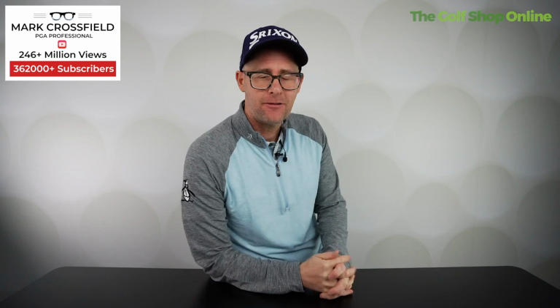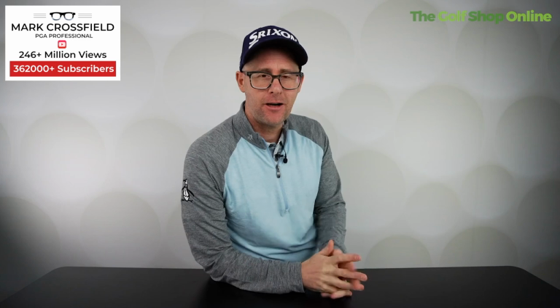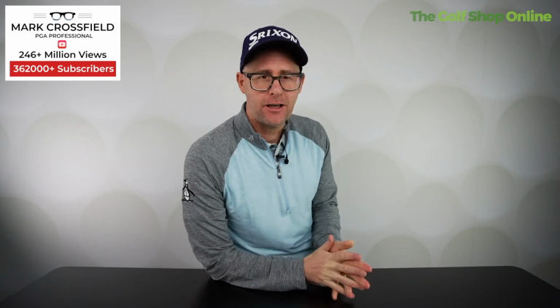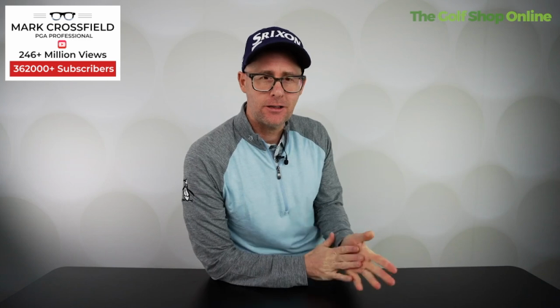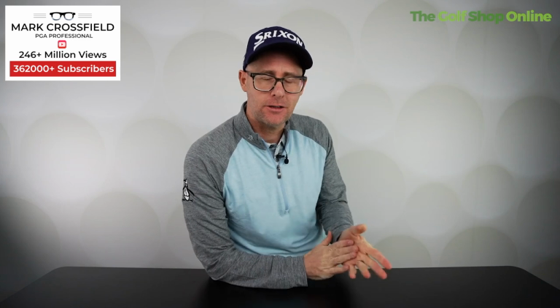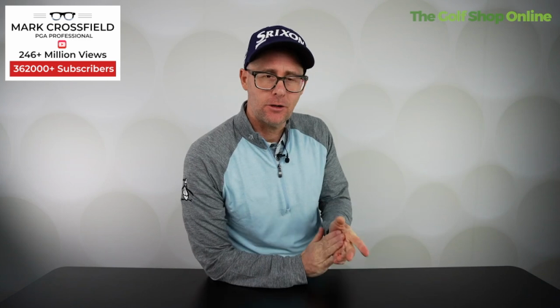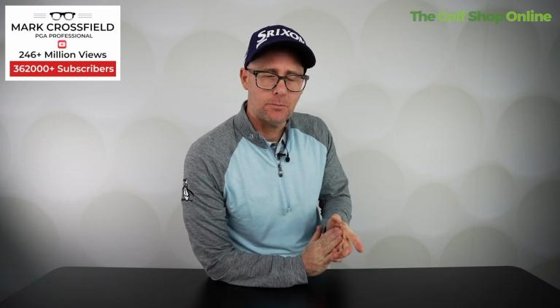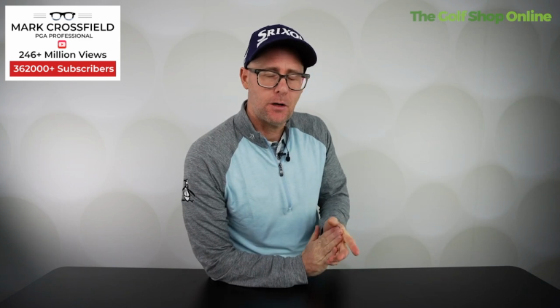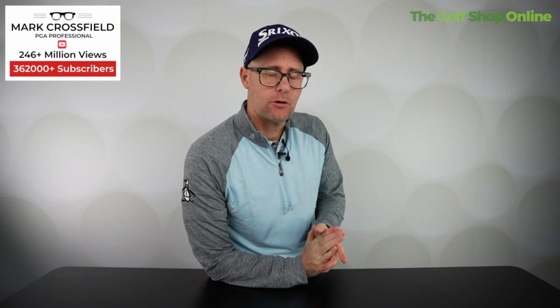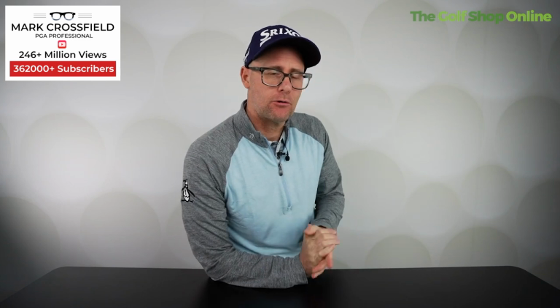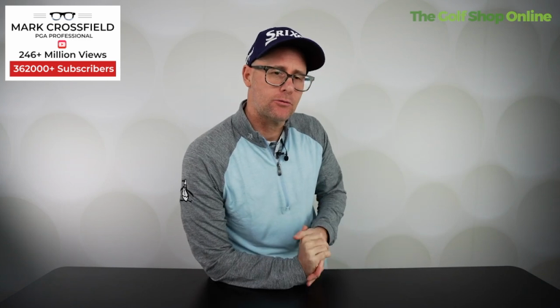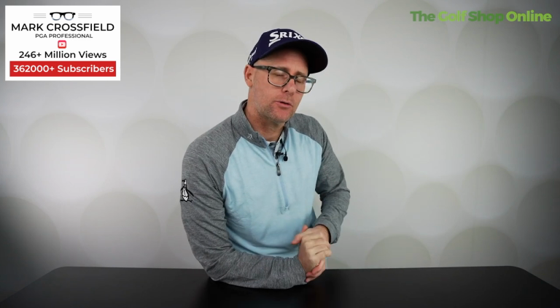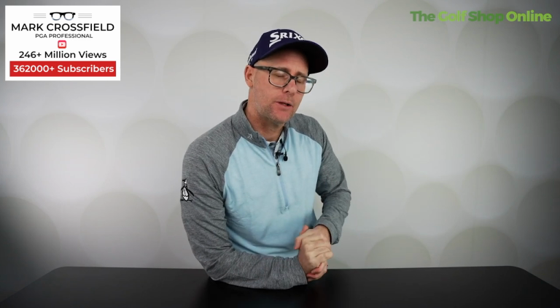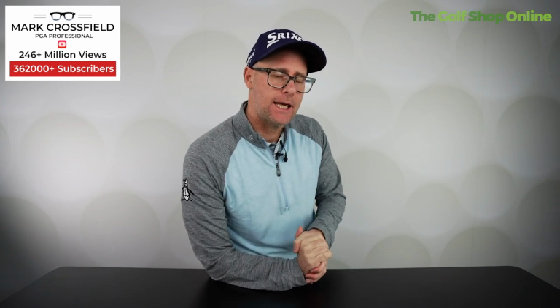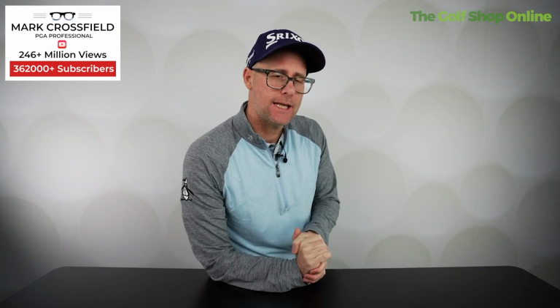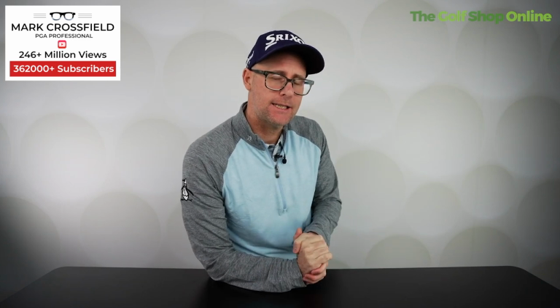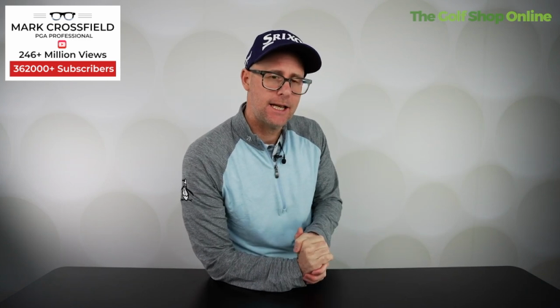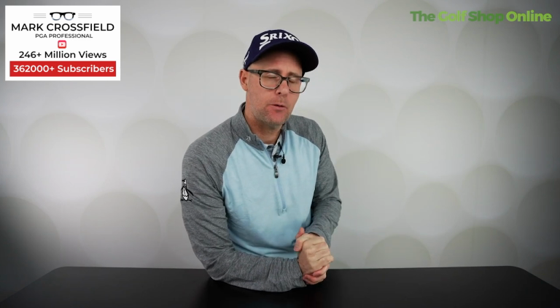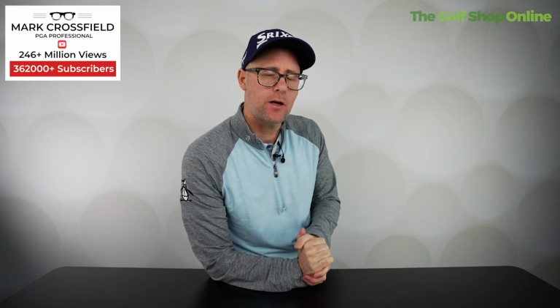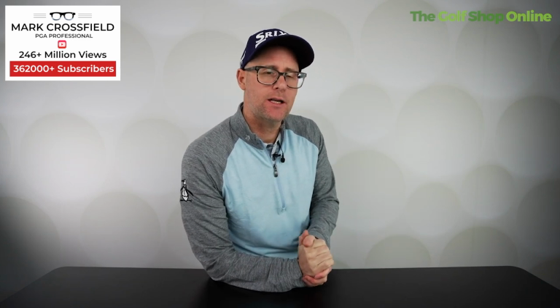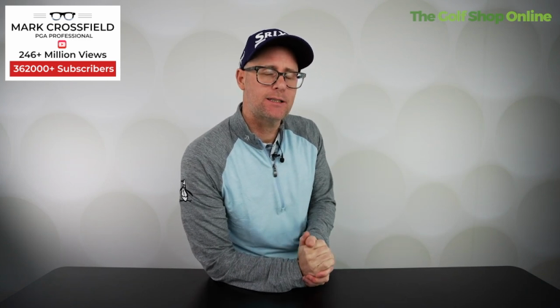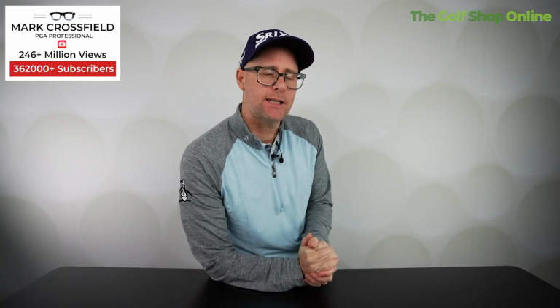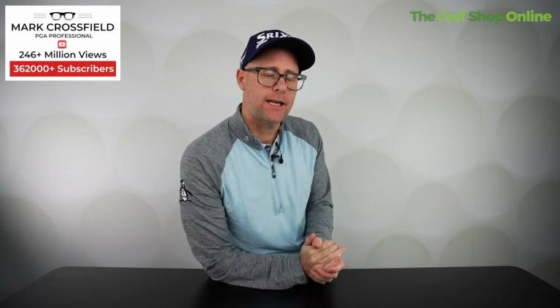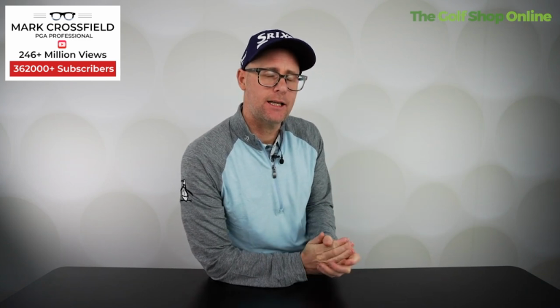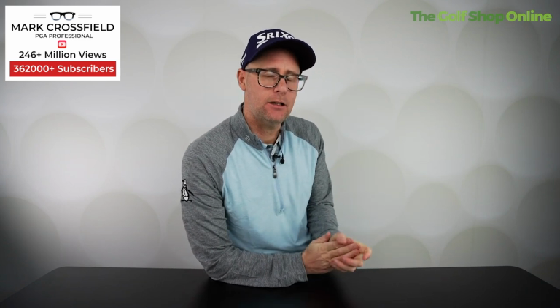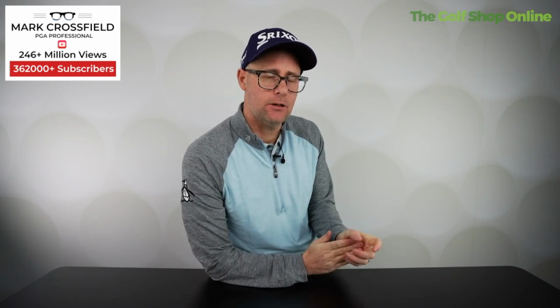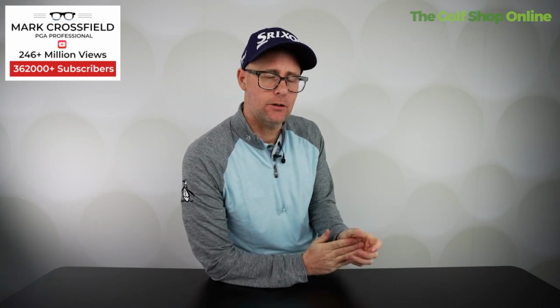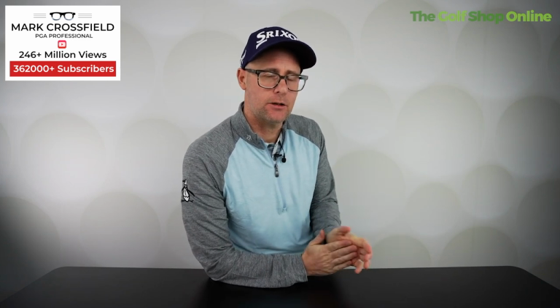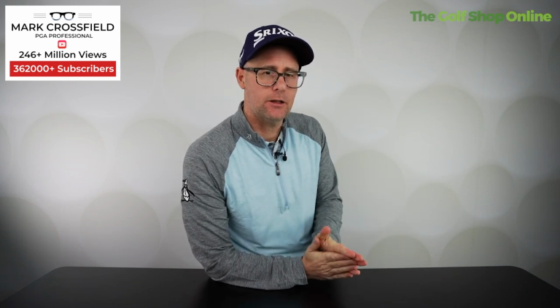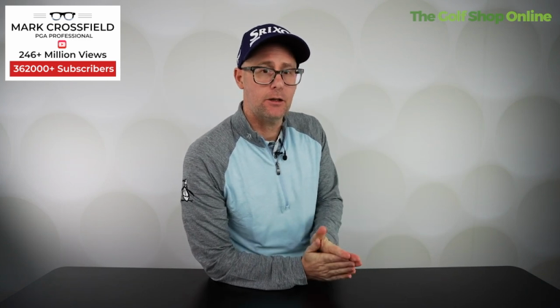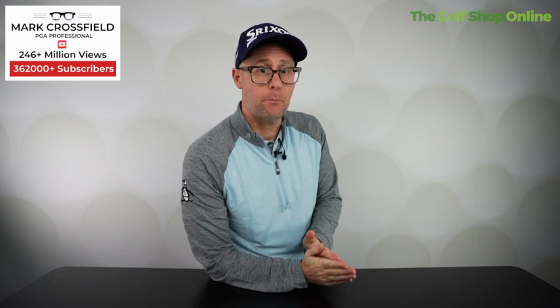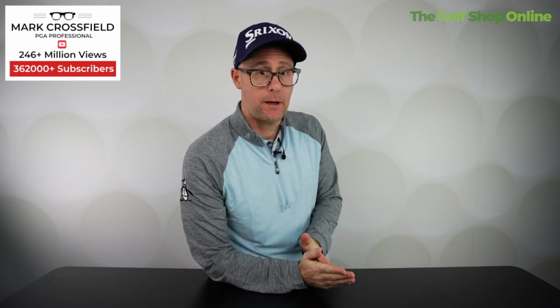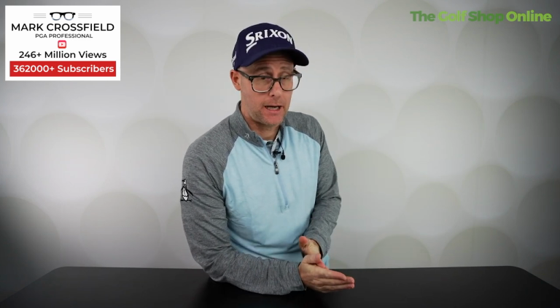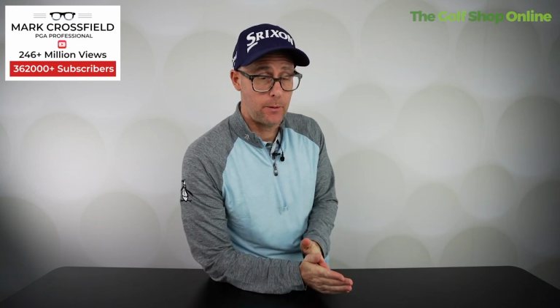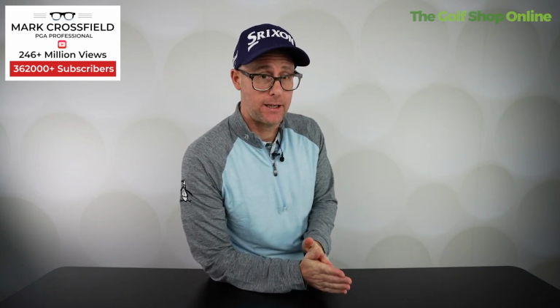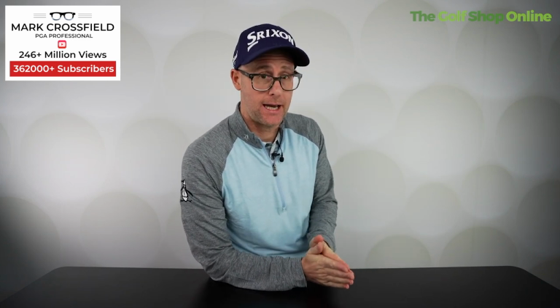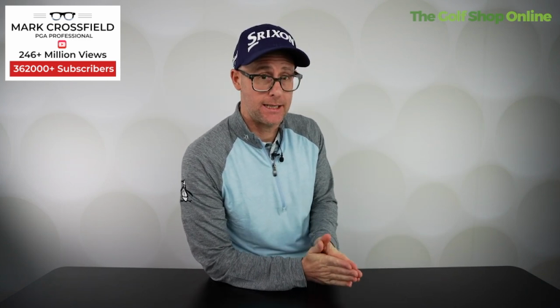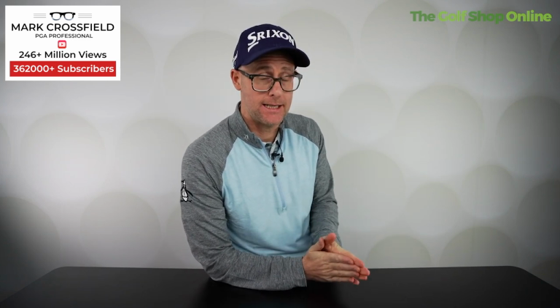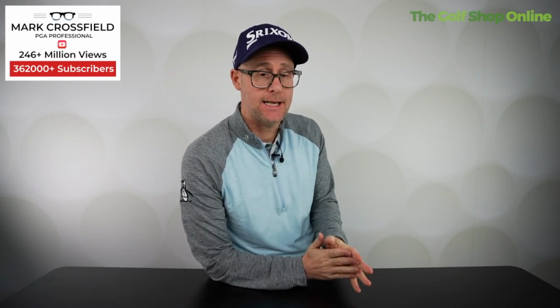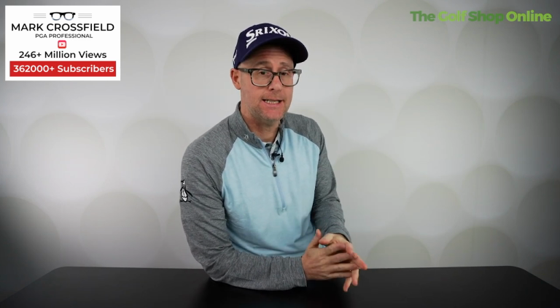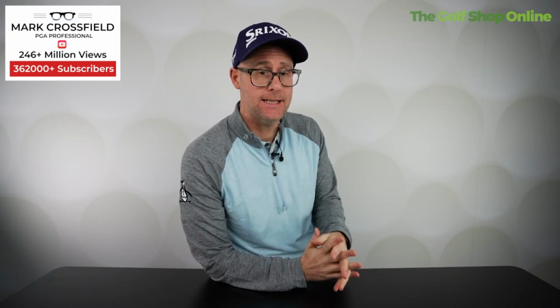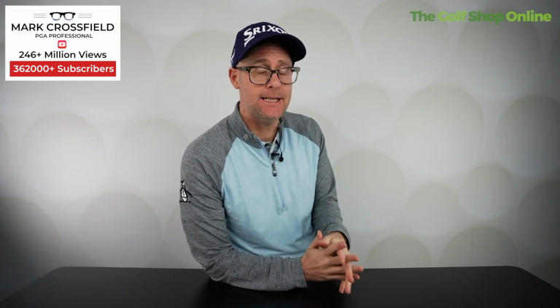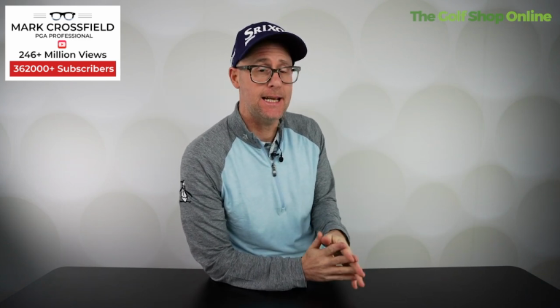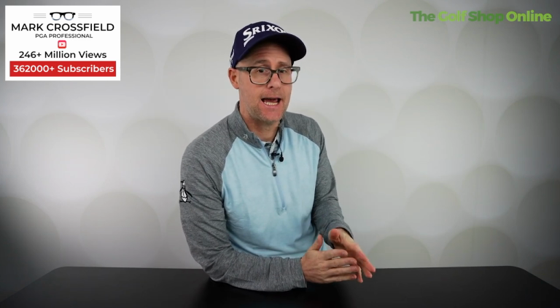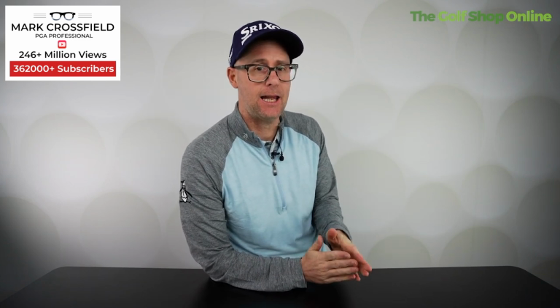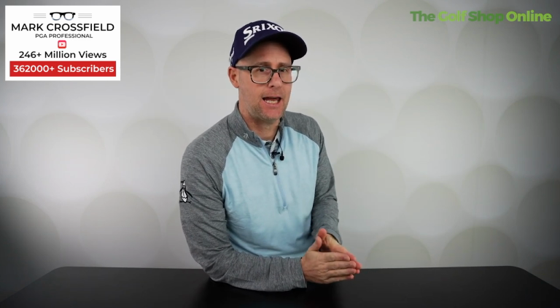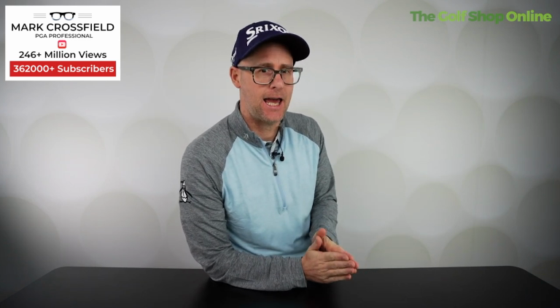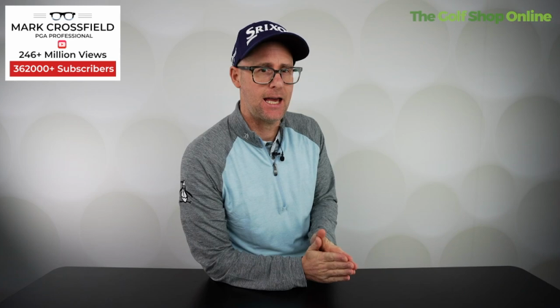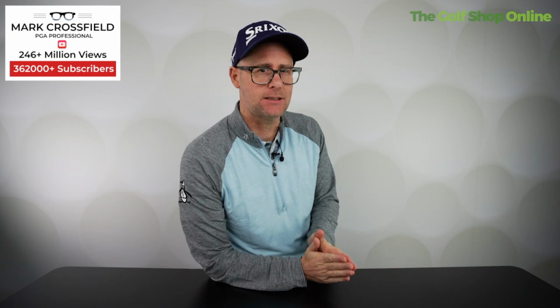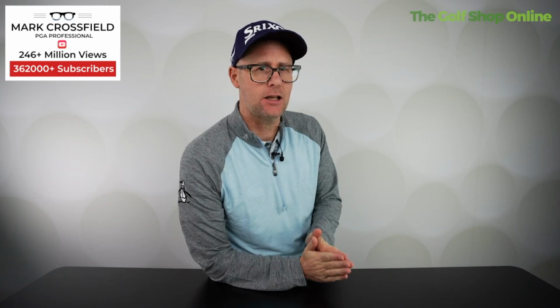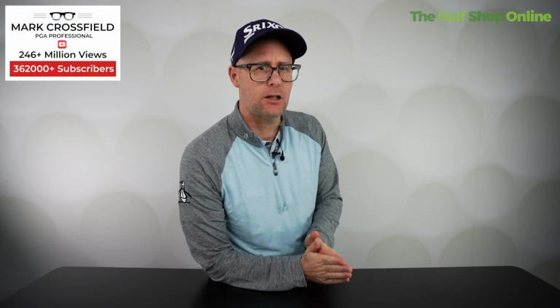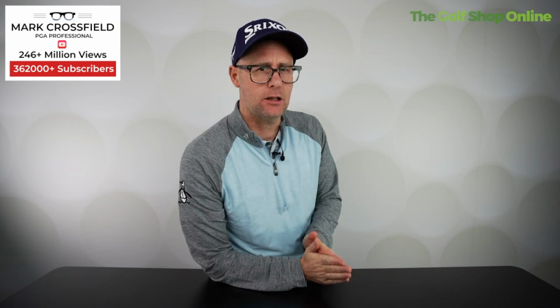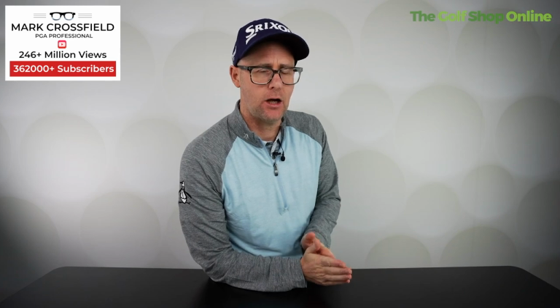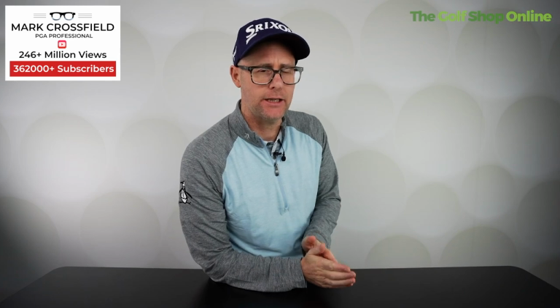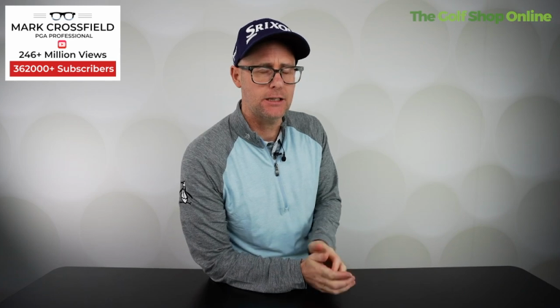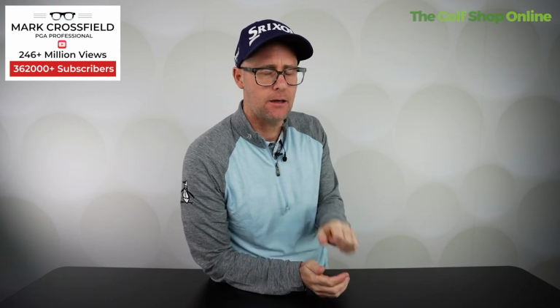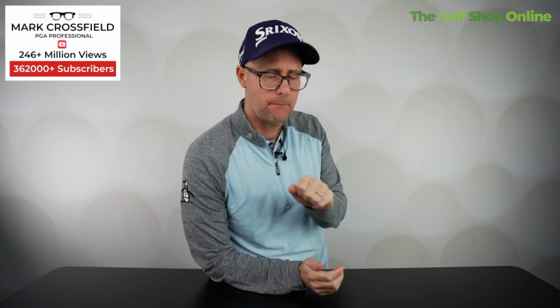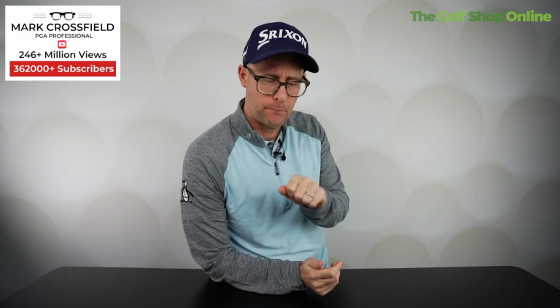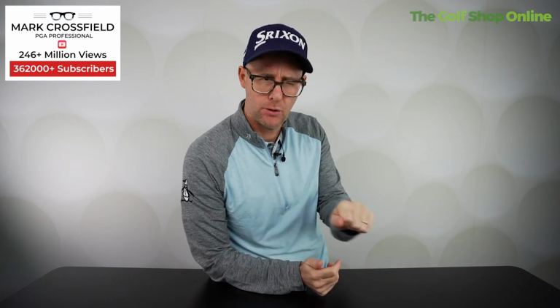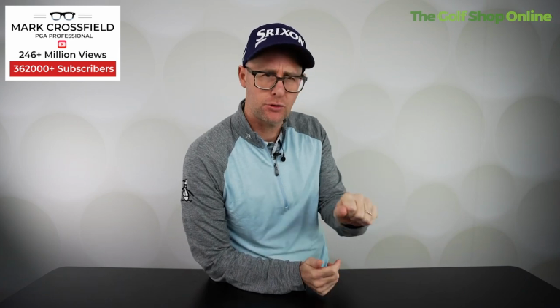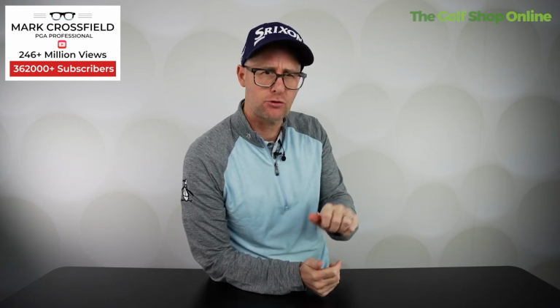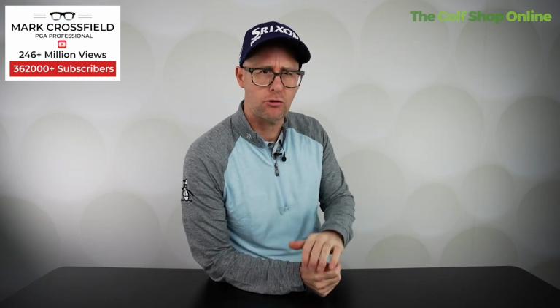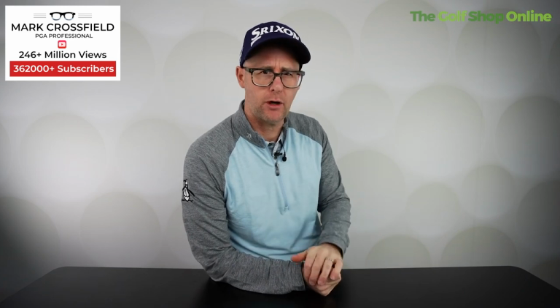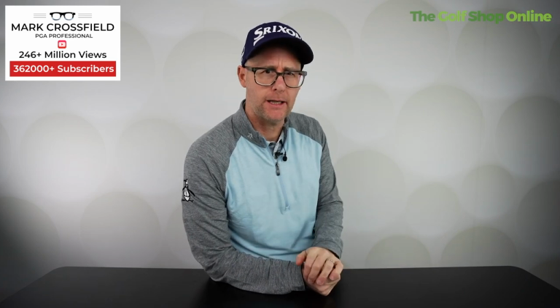All right guys and girls, Mark Crossfield here today. We're going to take a look at the Power Caddy DLX Light Push Trolley.